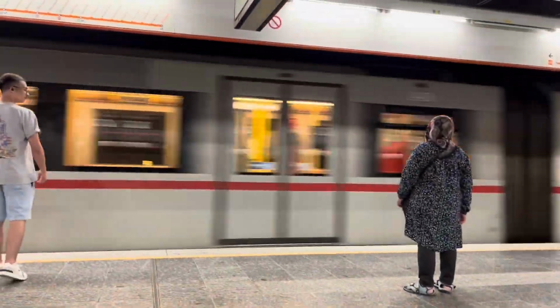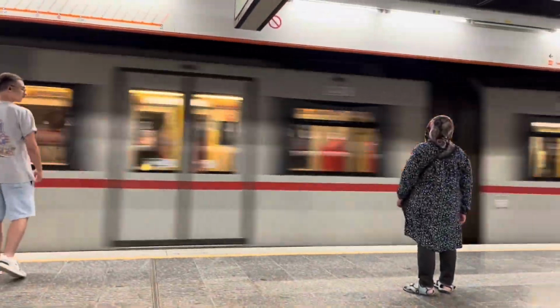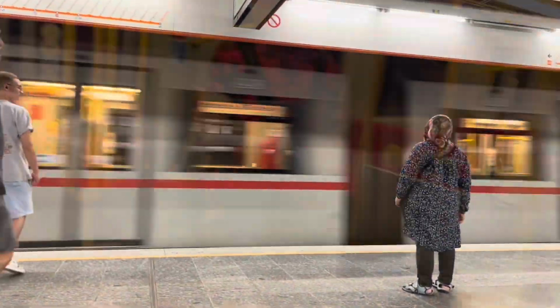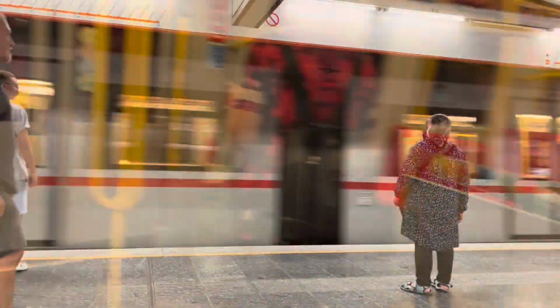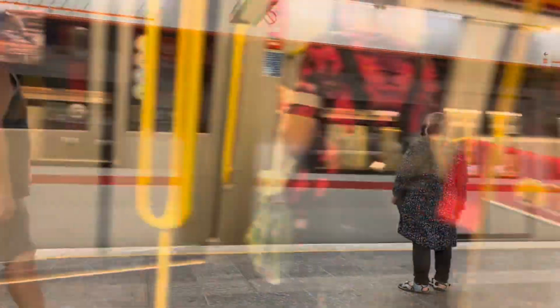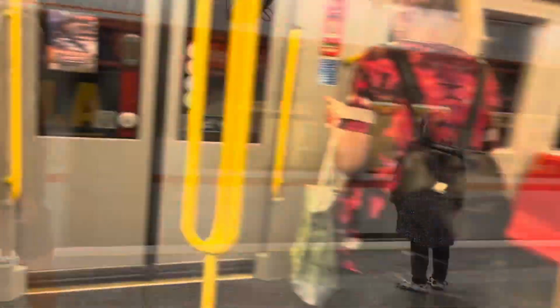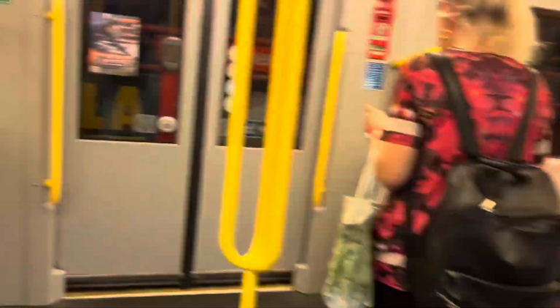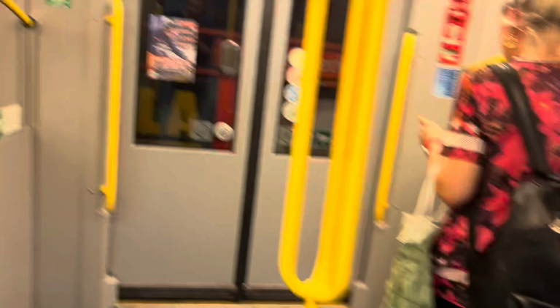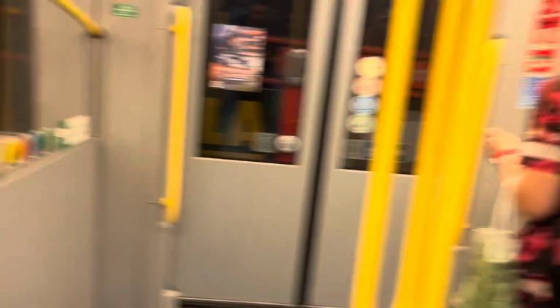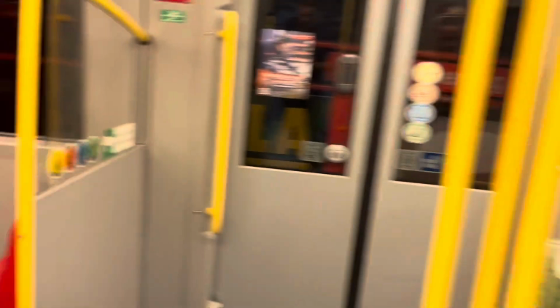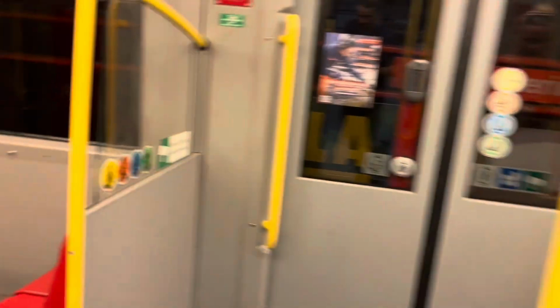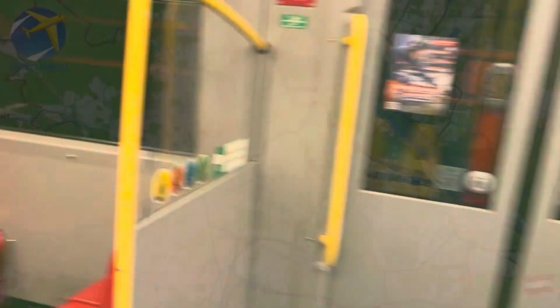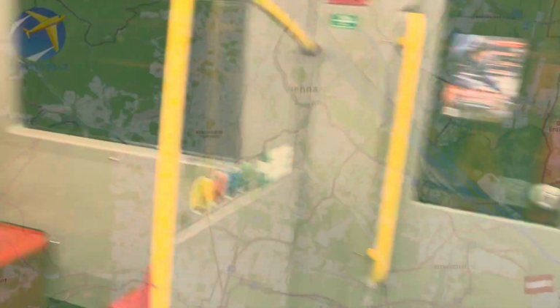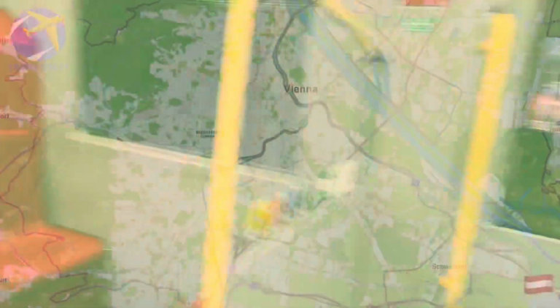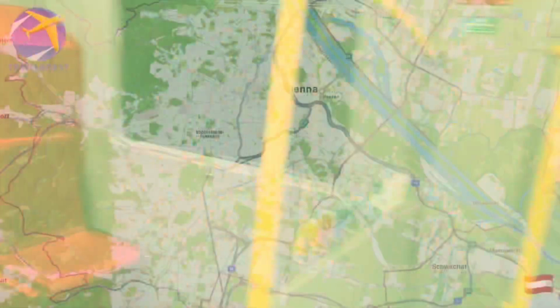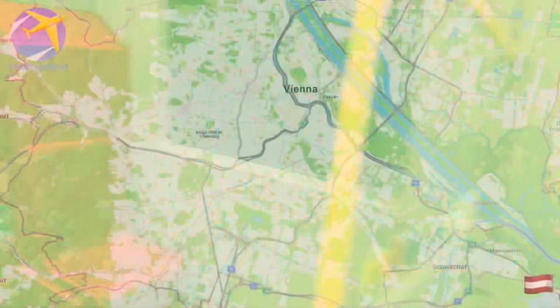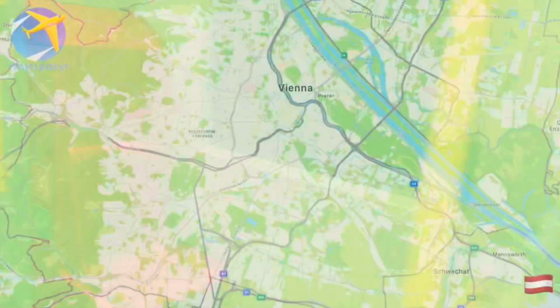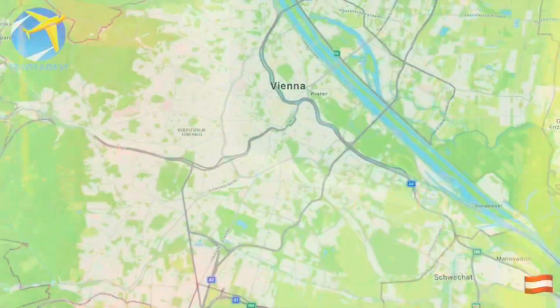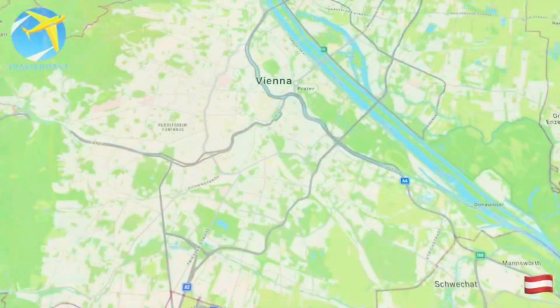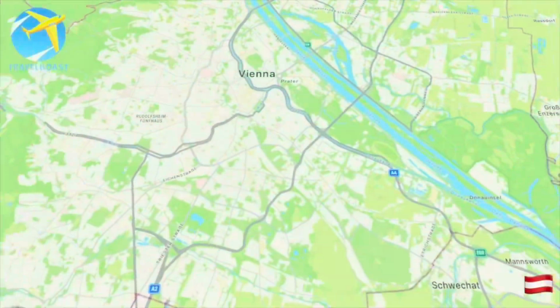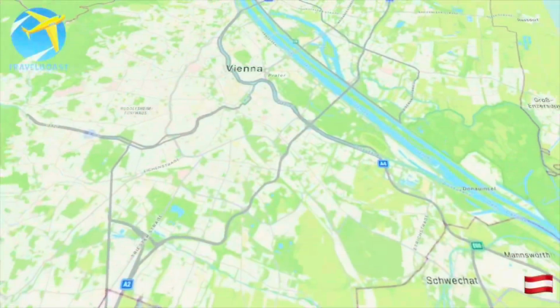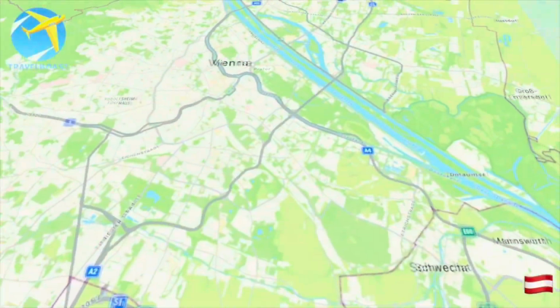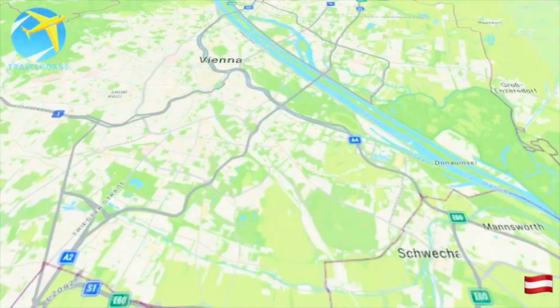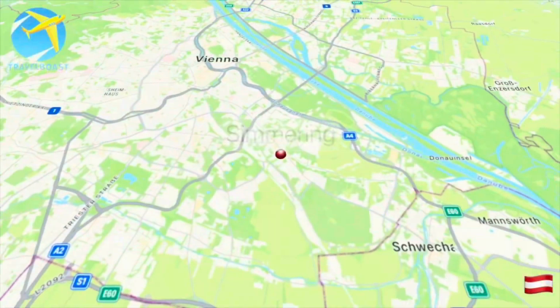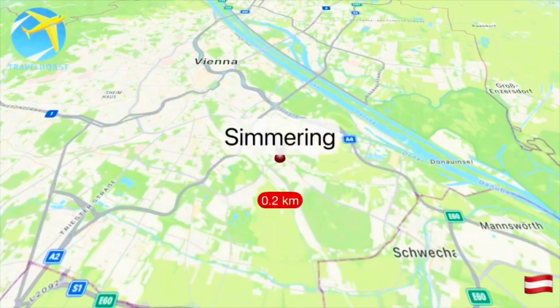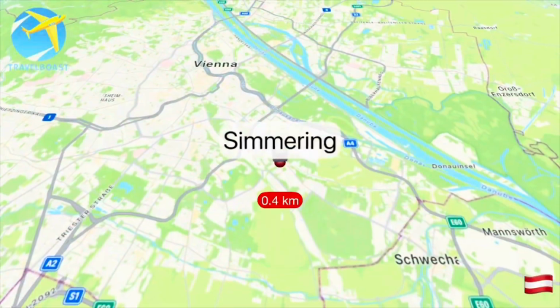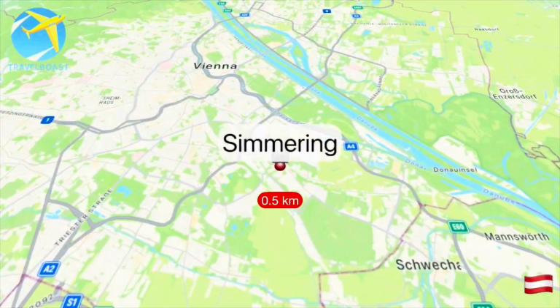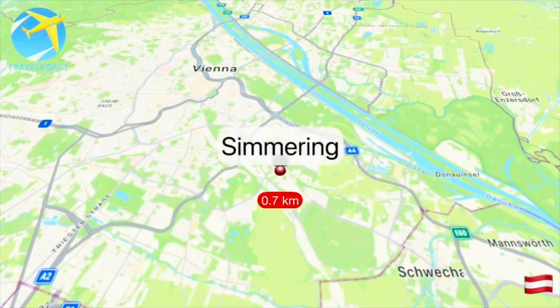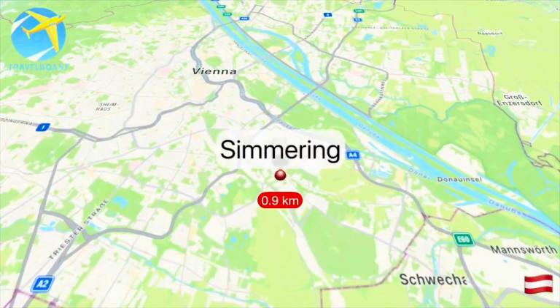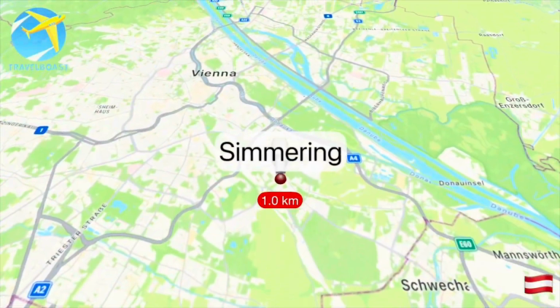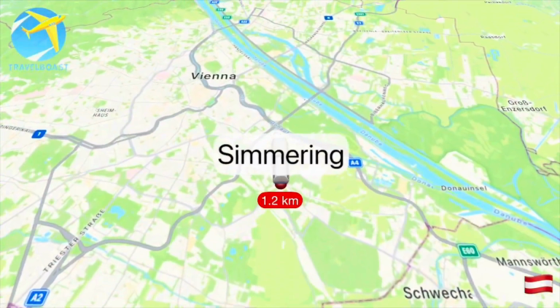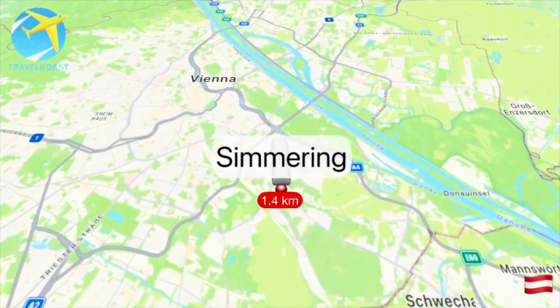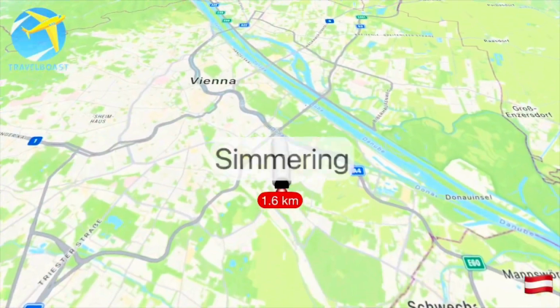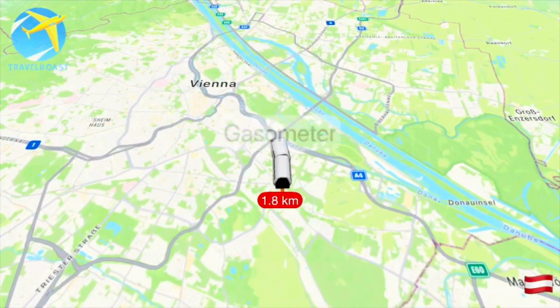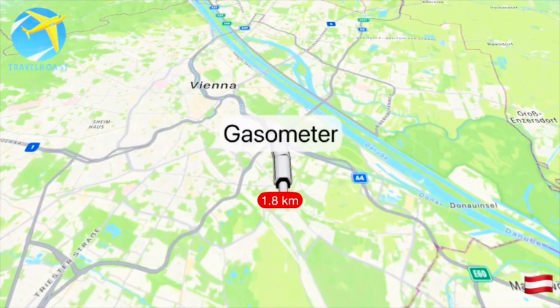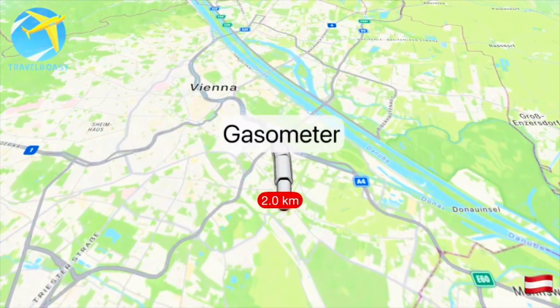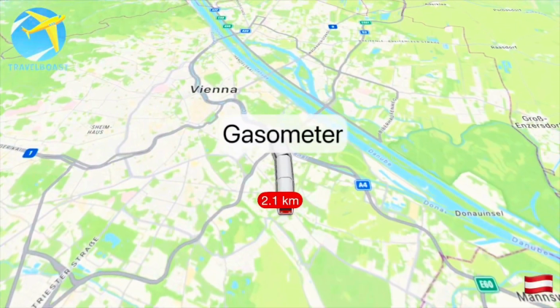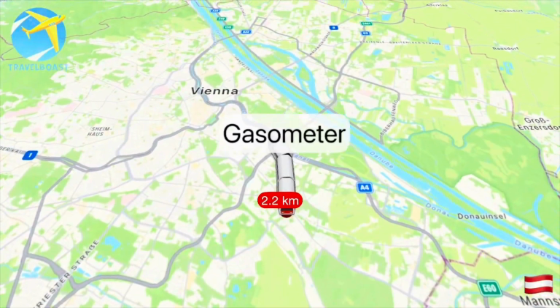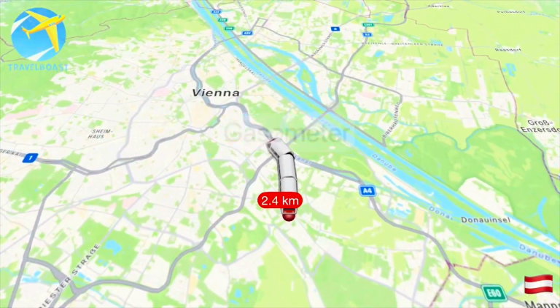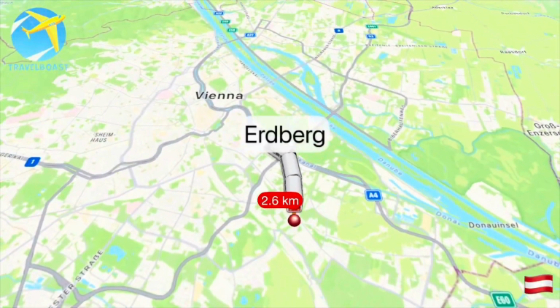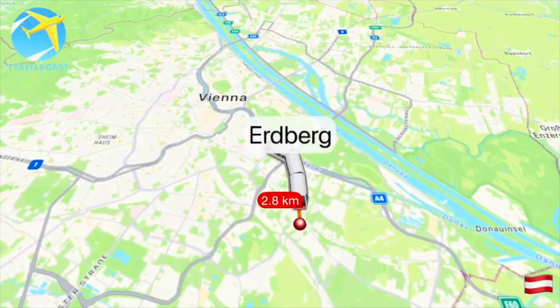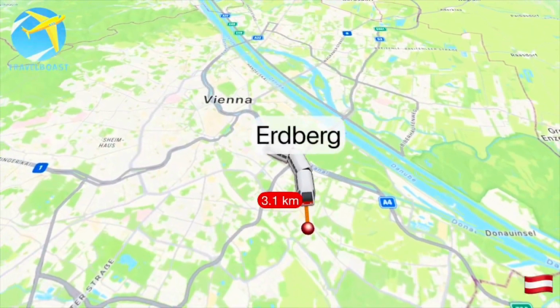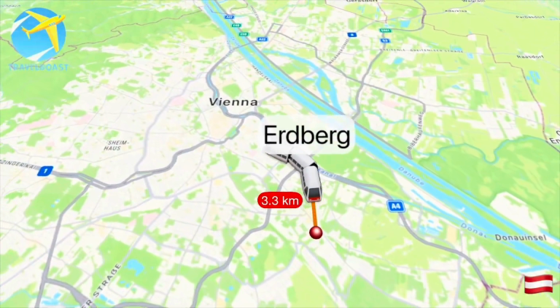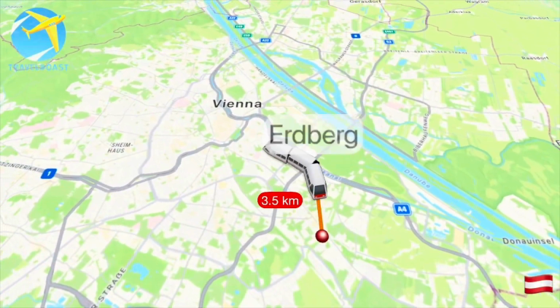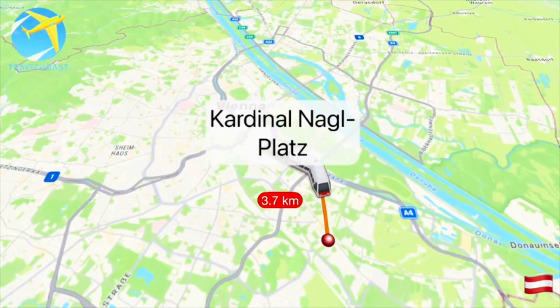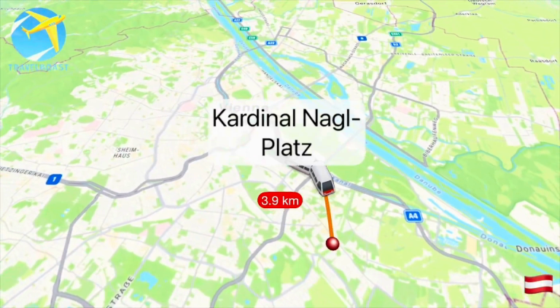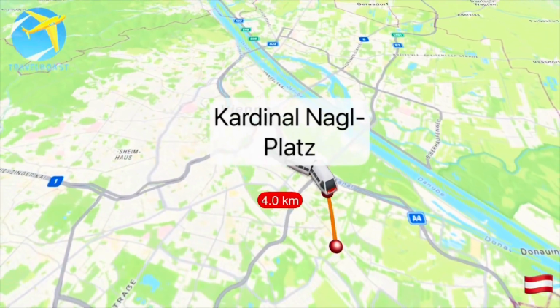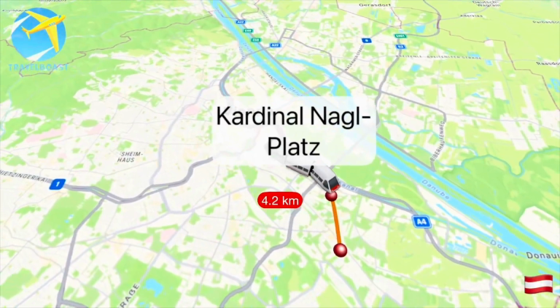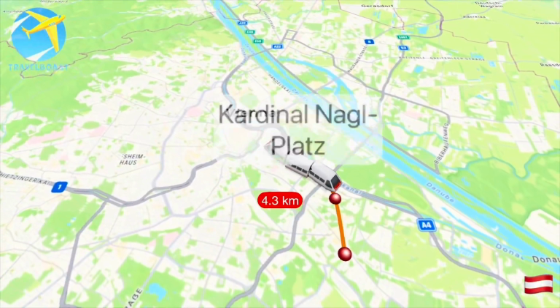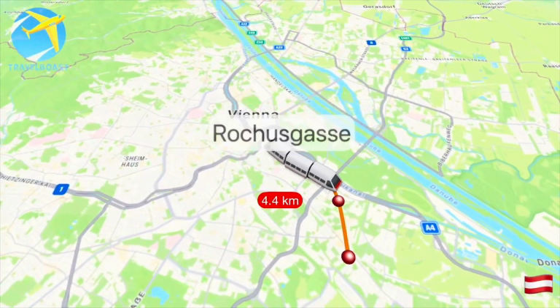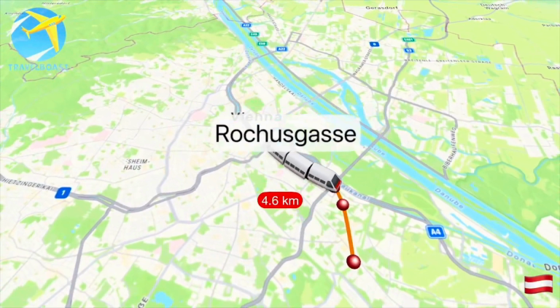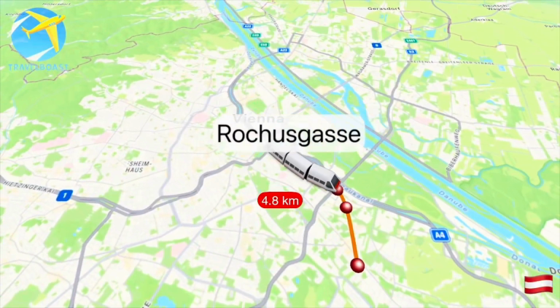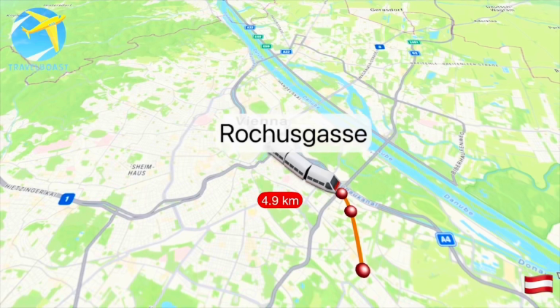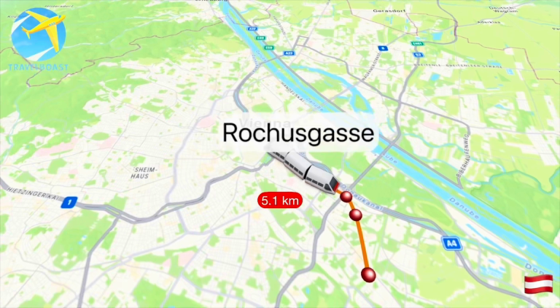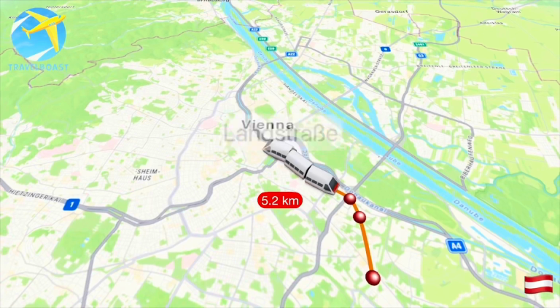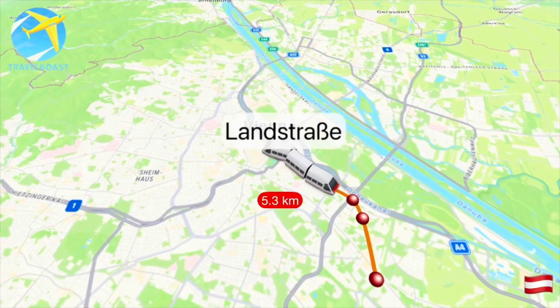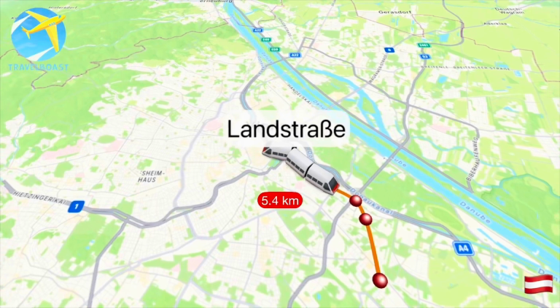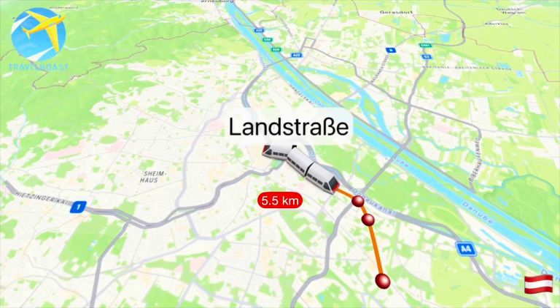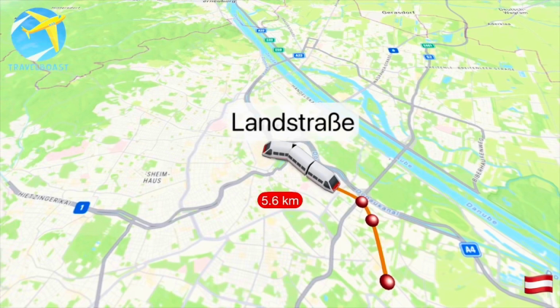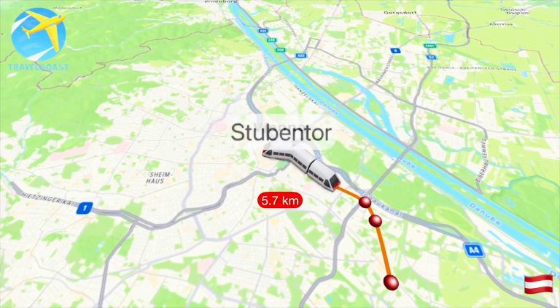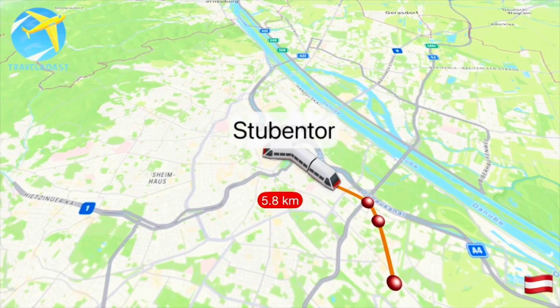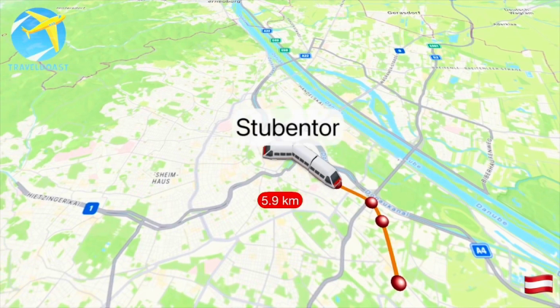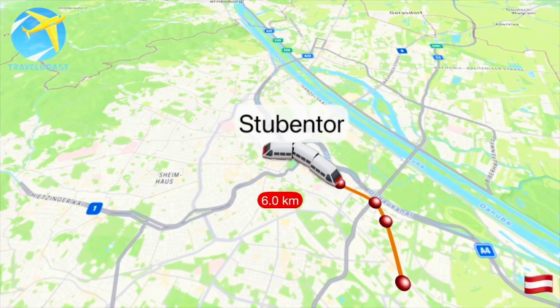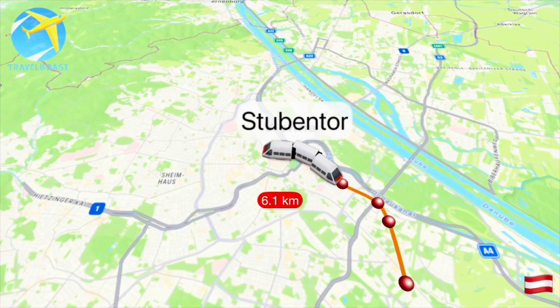This journey was going to take us 12.1km north and northwest through the Austrian capital, taking in the sights and sounds of the city, both overground and underground.